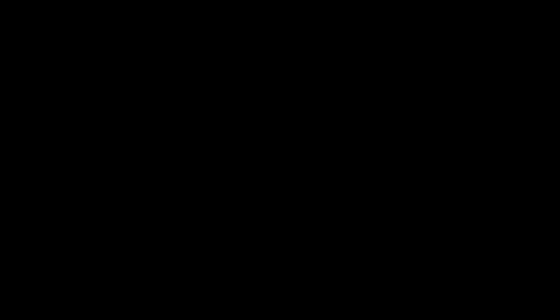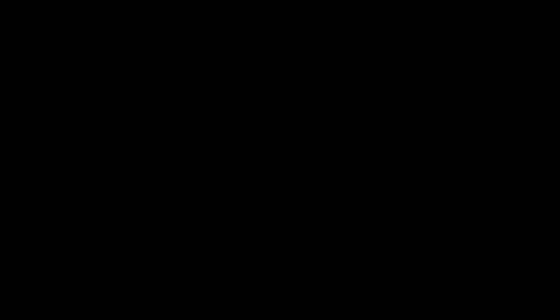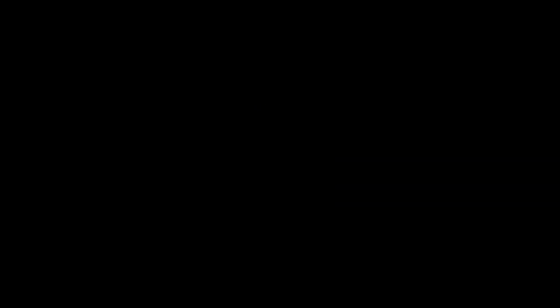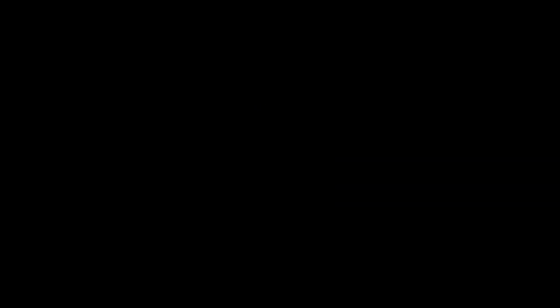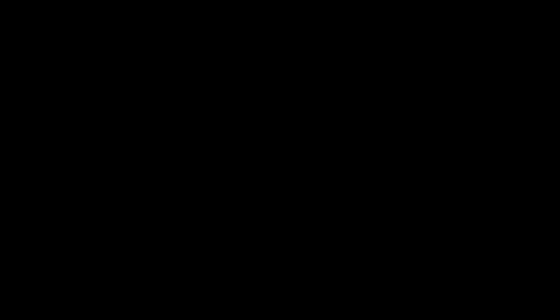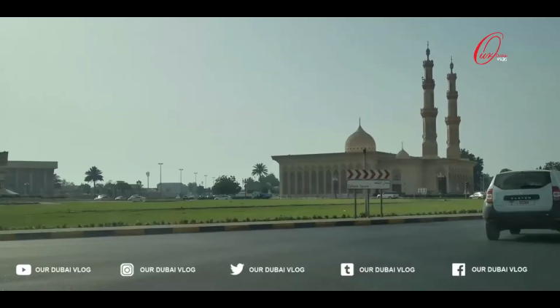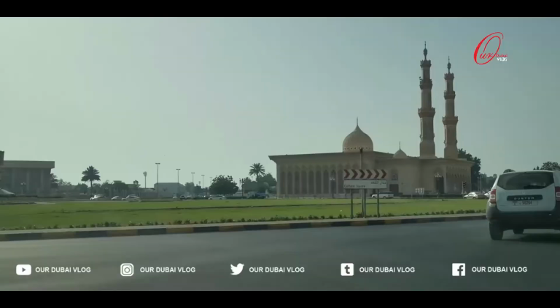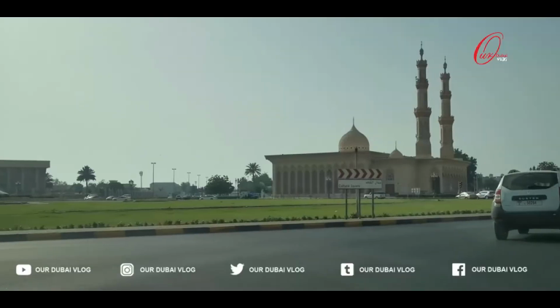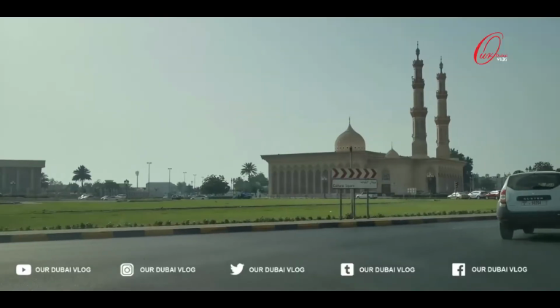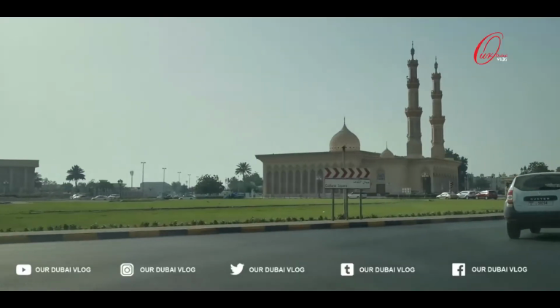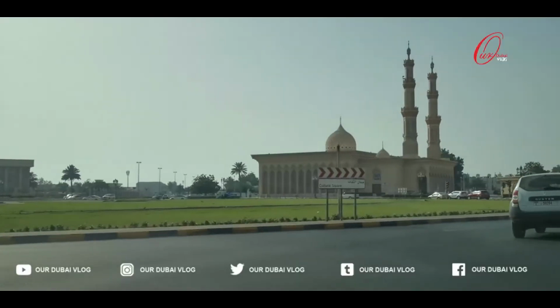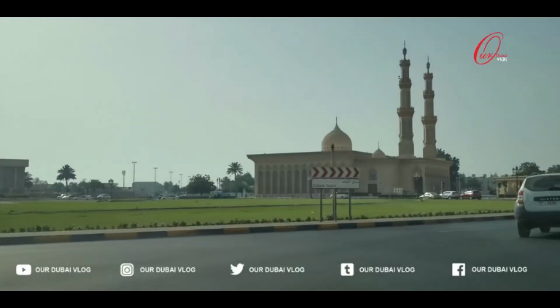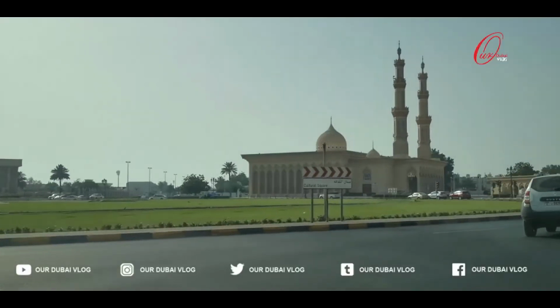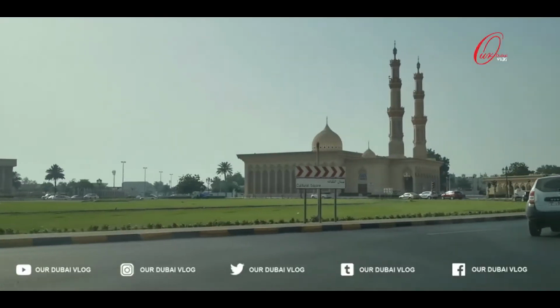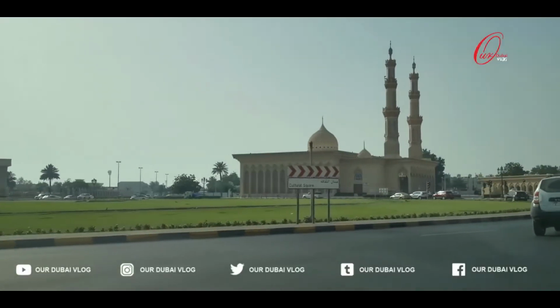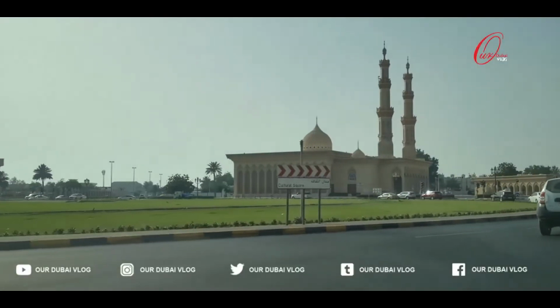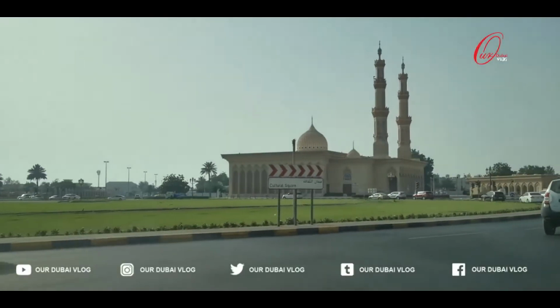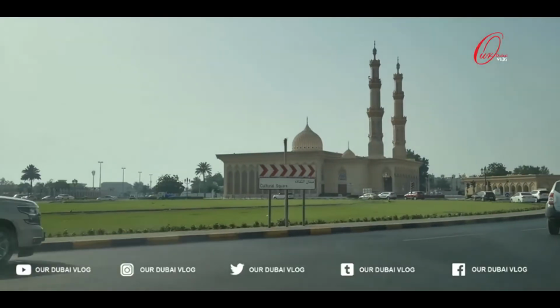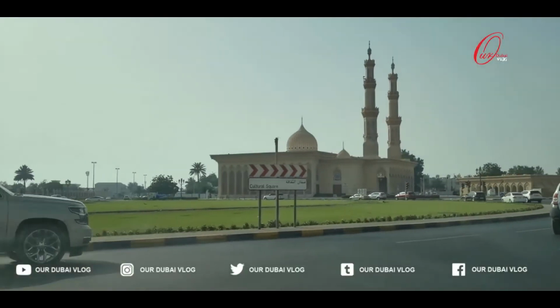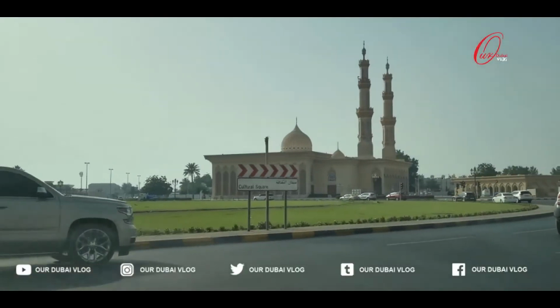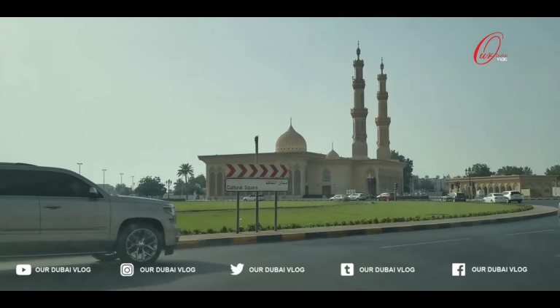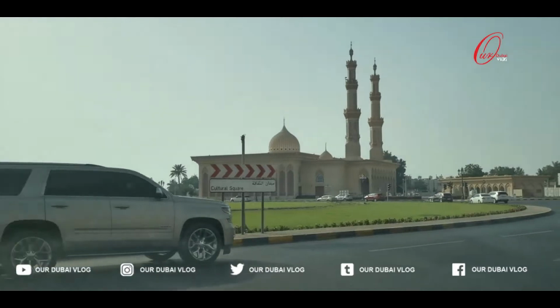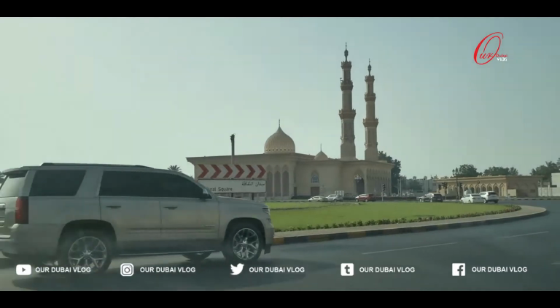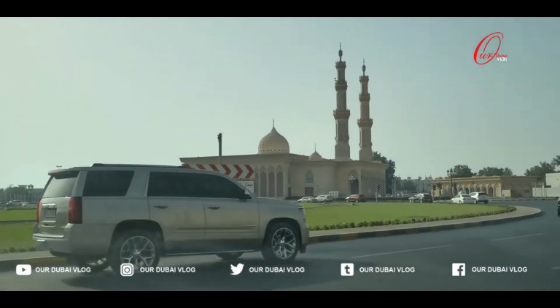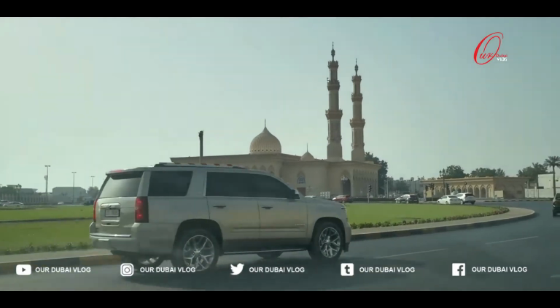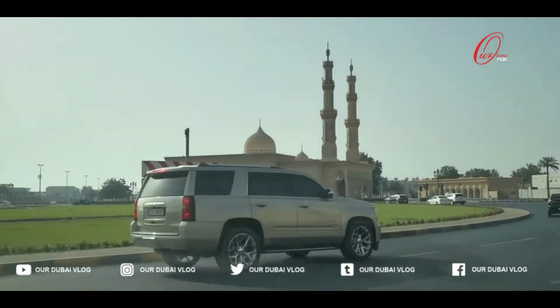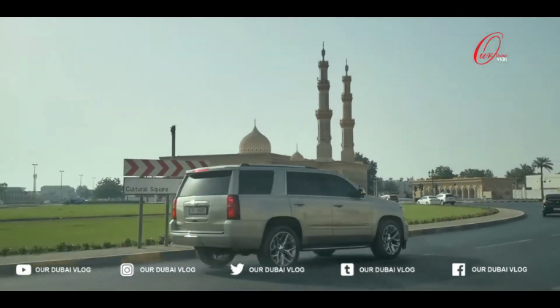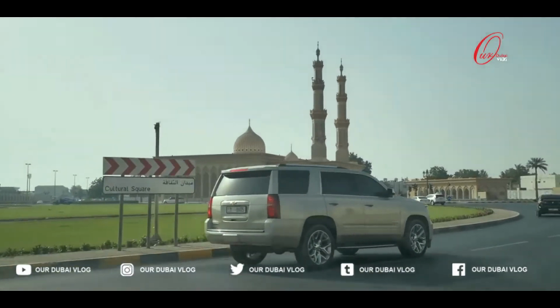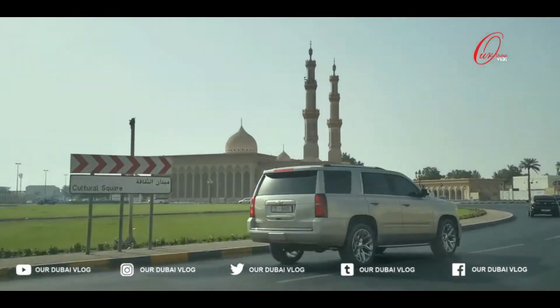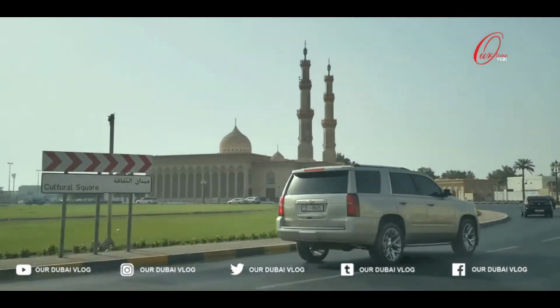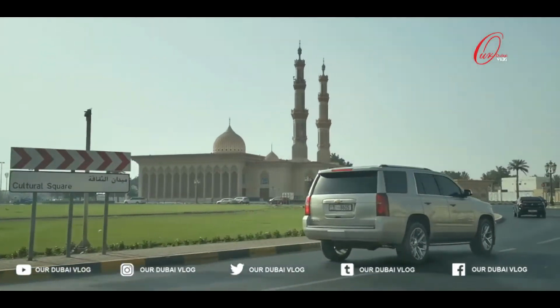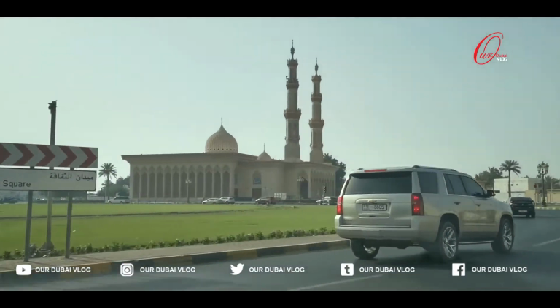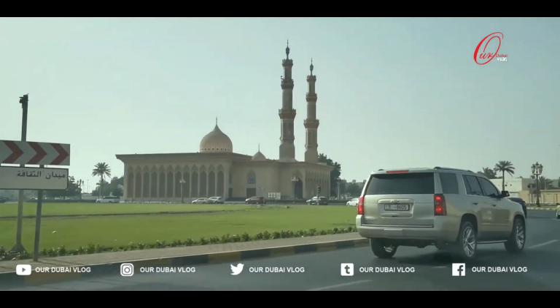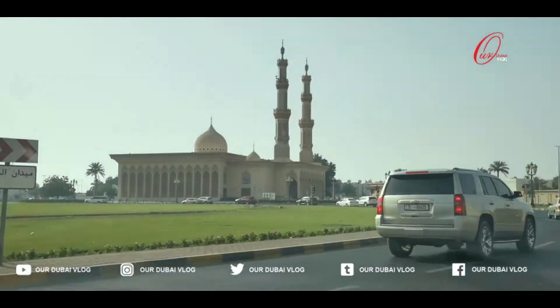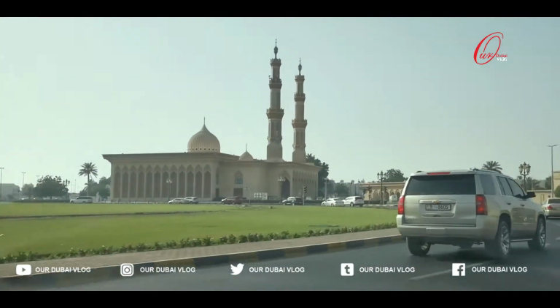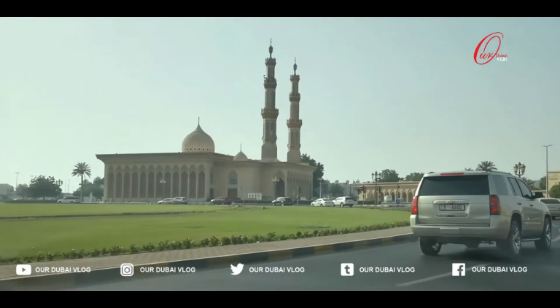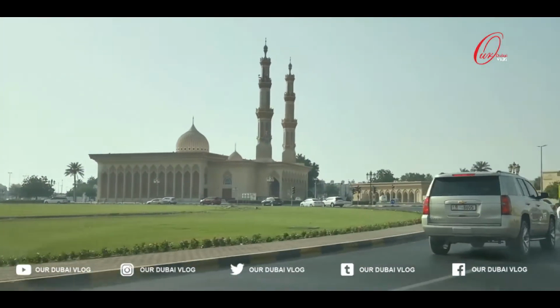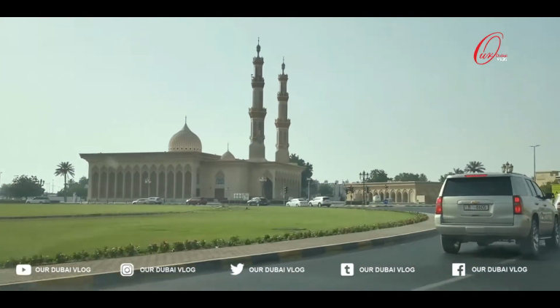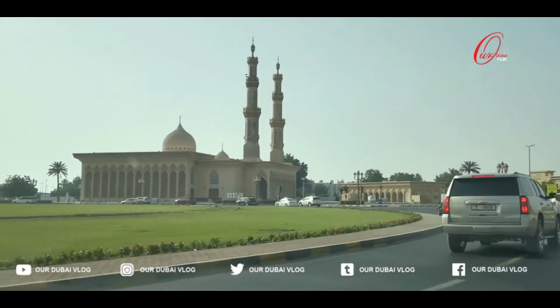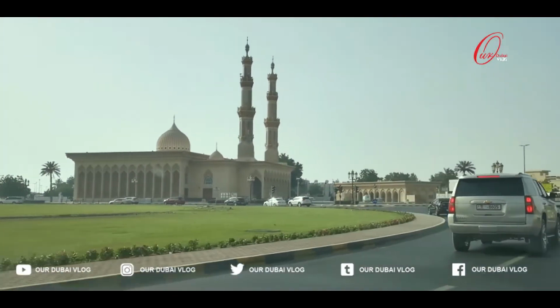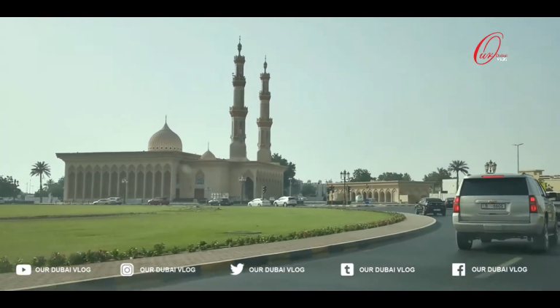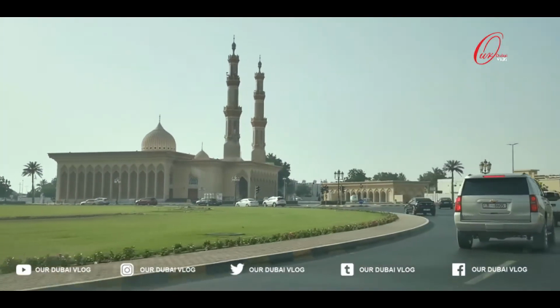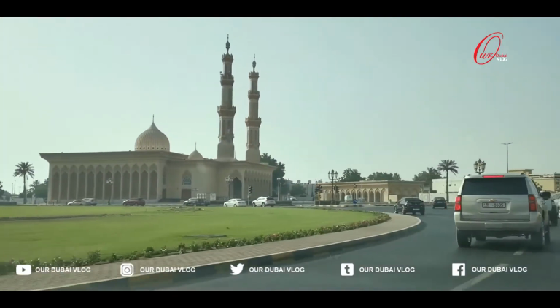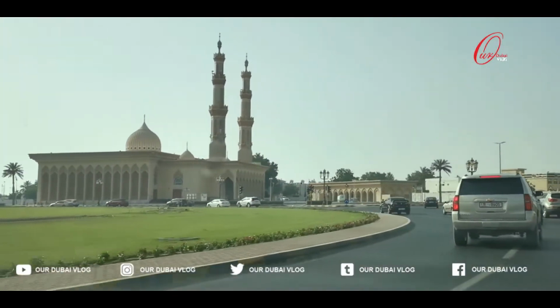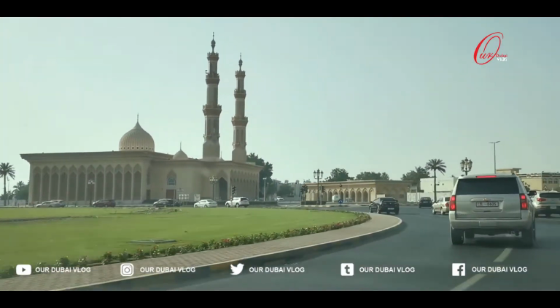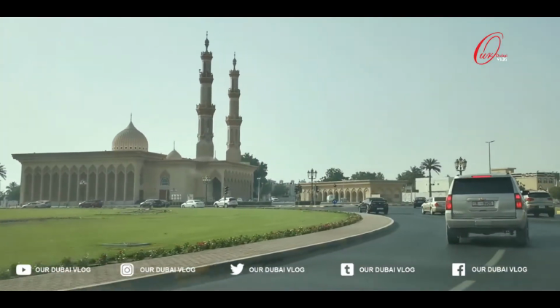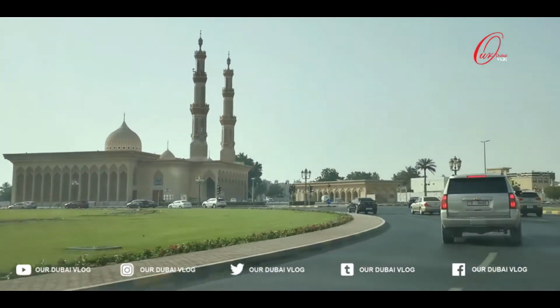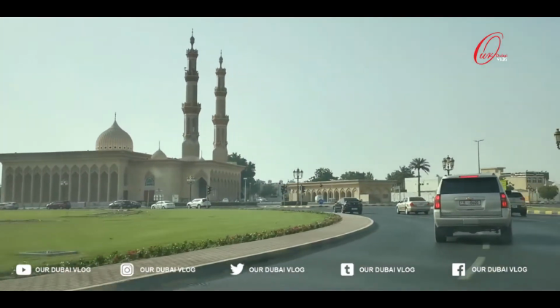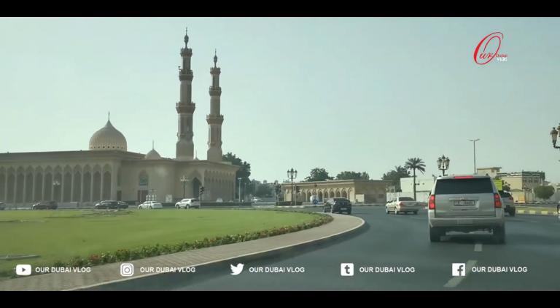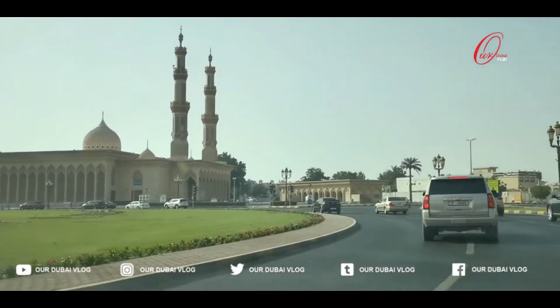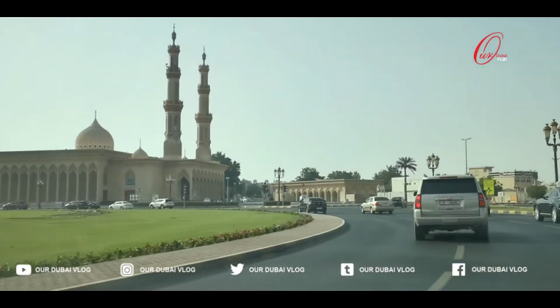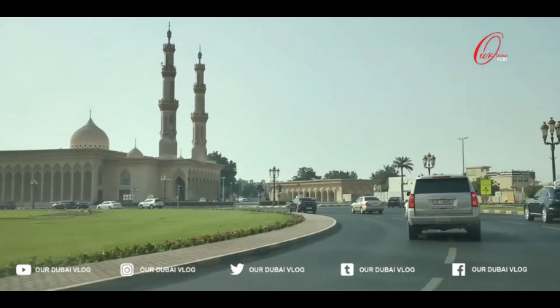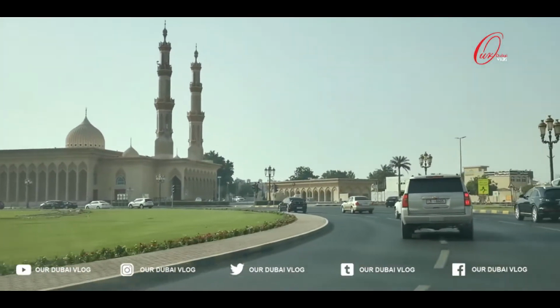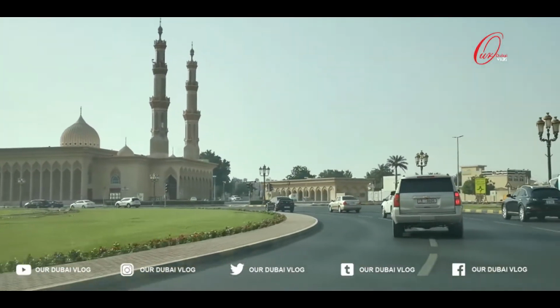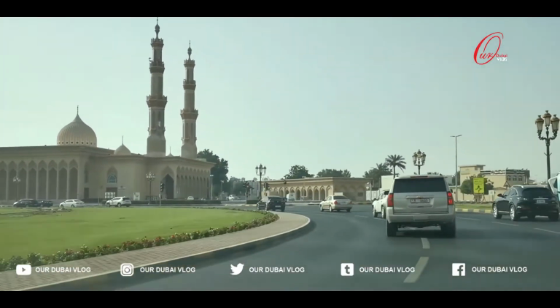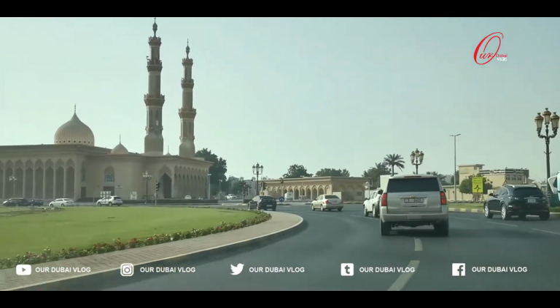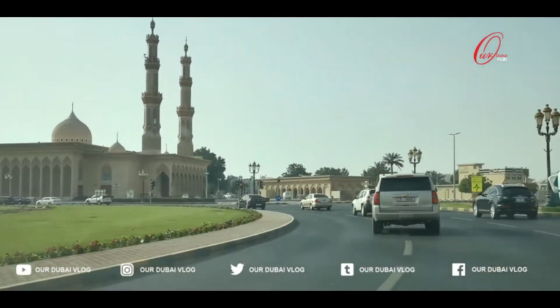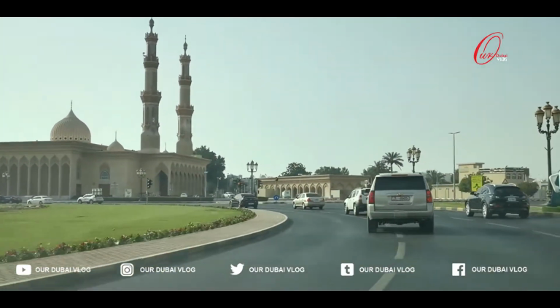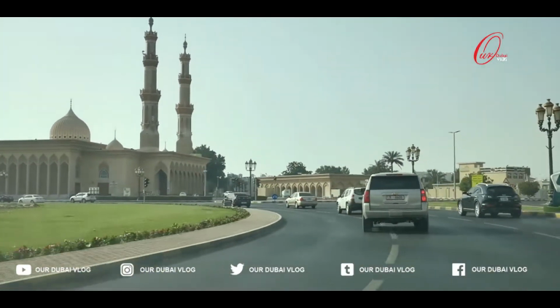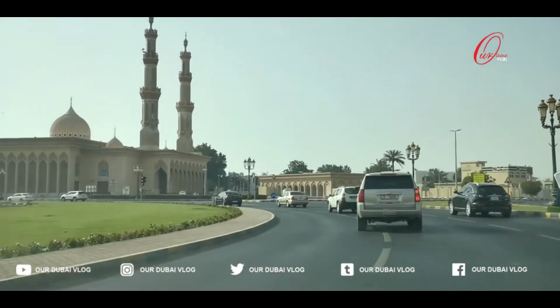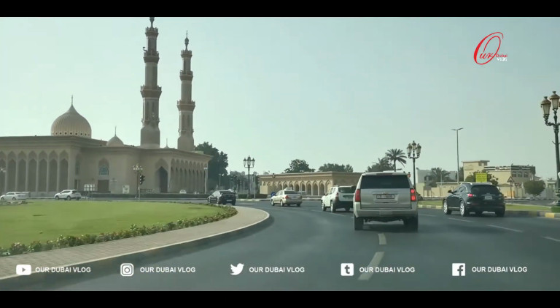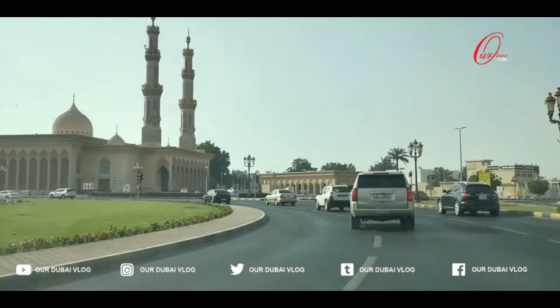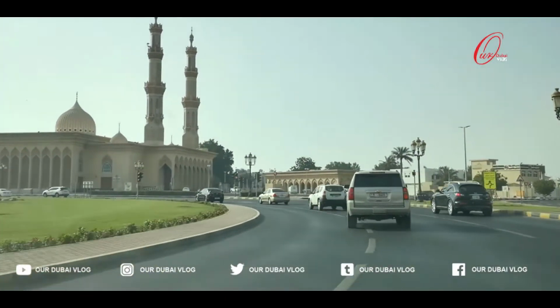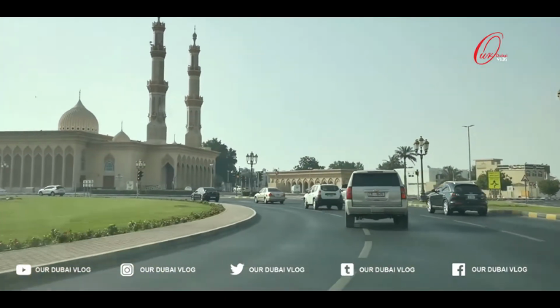Hi friends, welcome back to my channel our Dubai vlog. Today, Sharjah Science Museum.